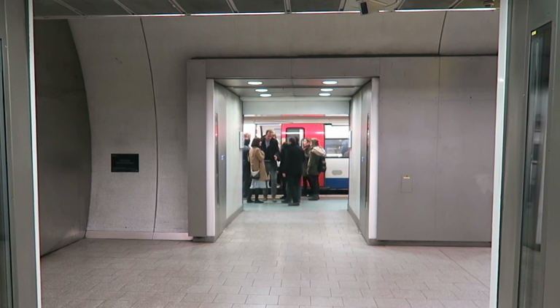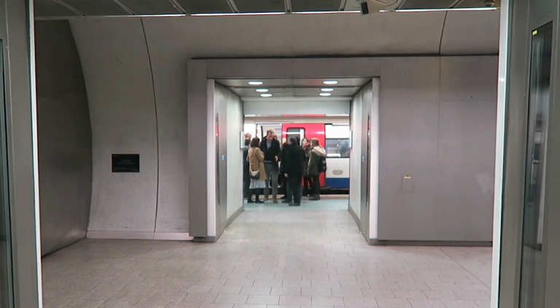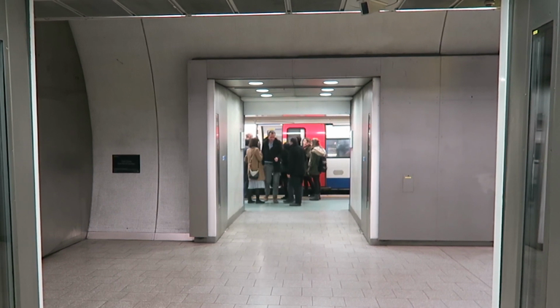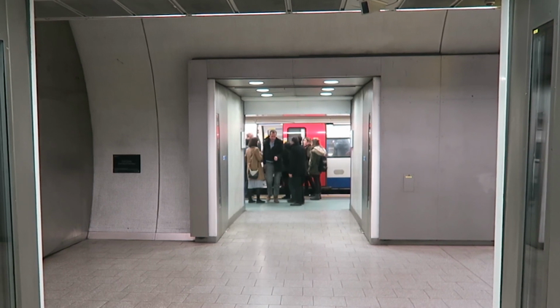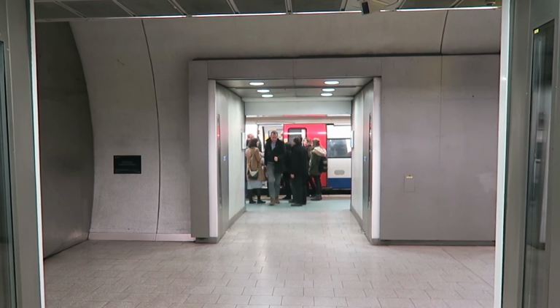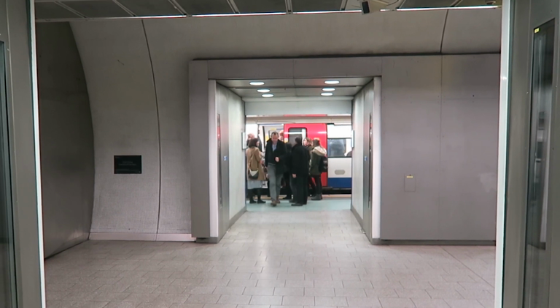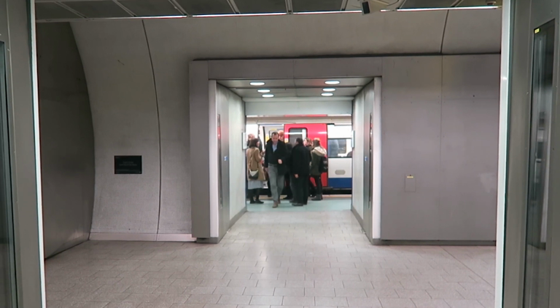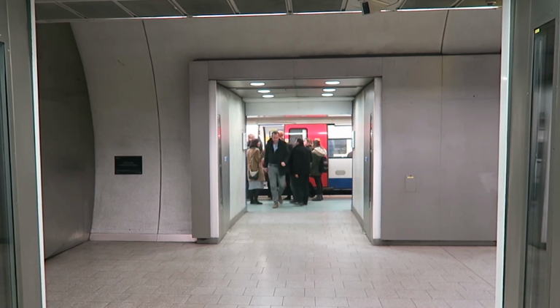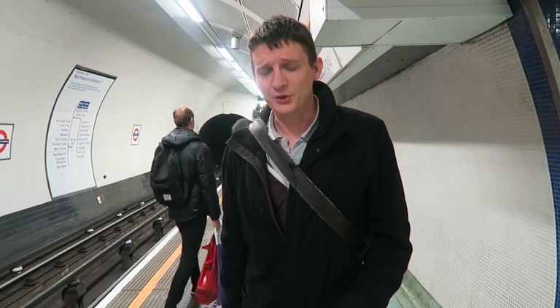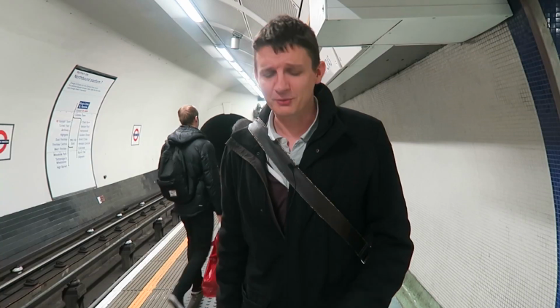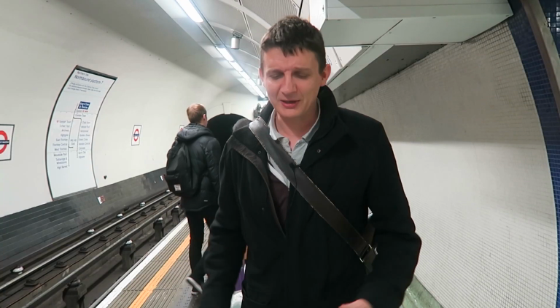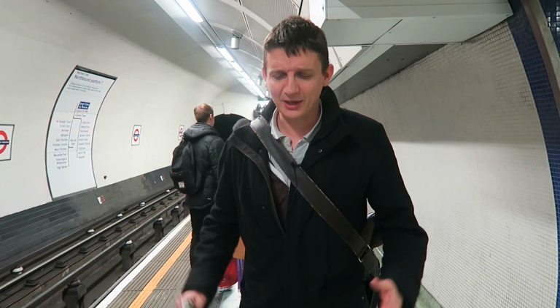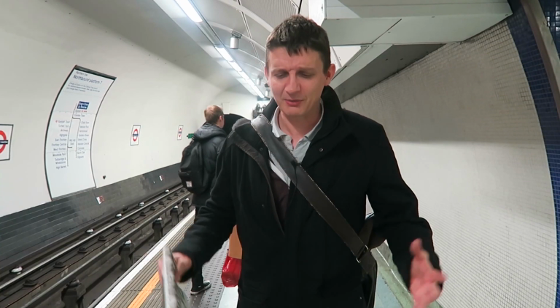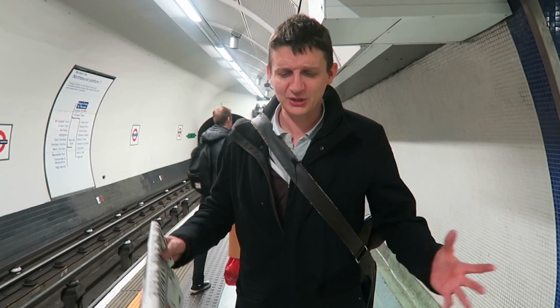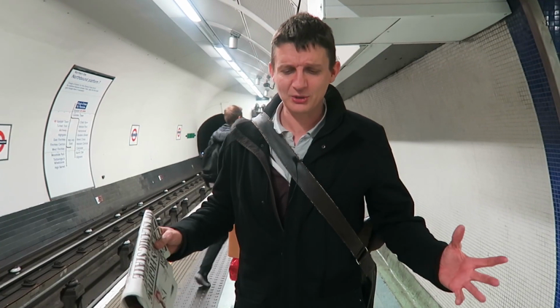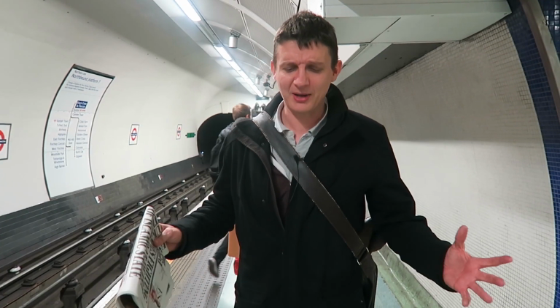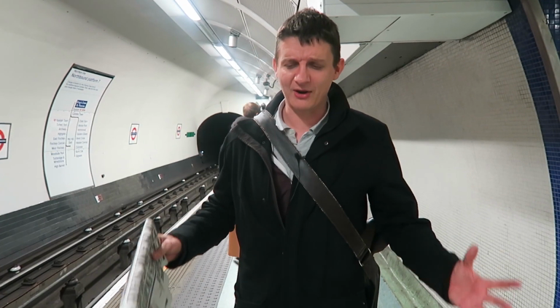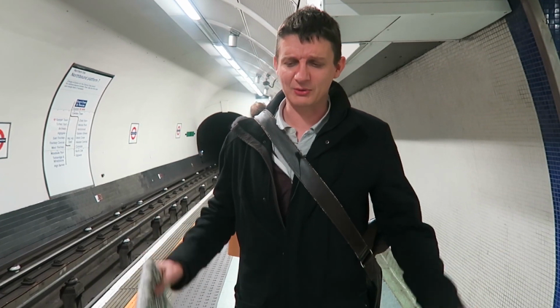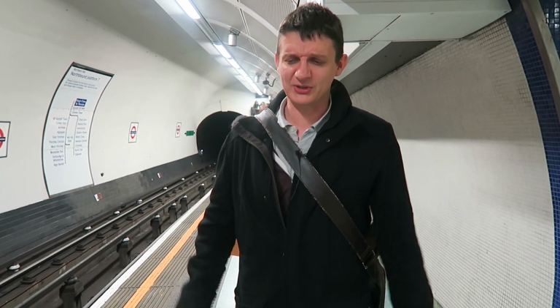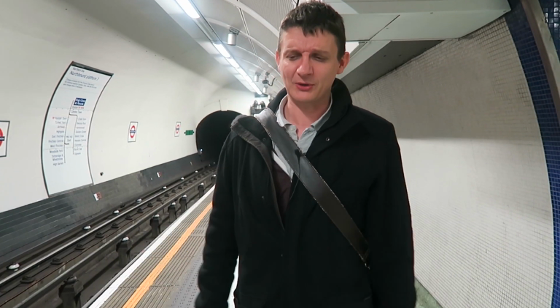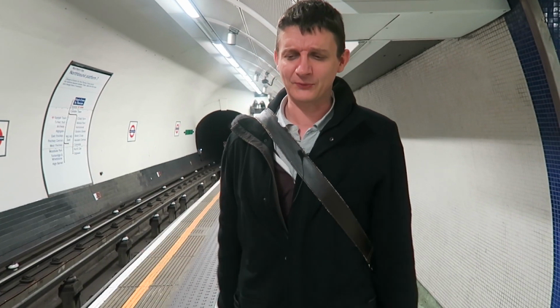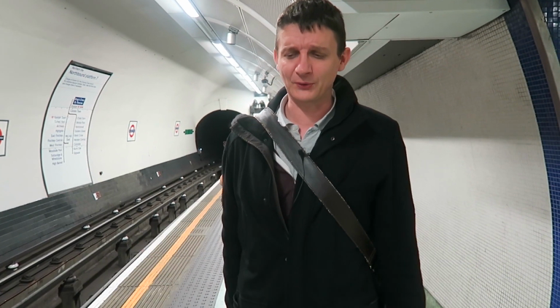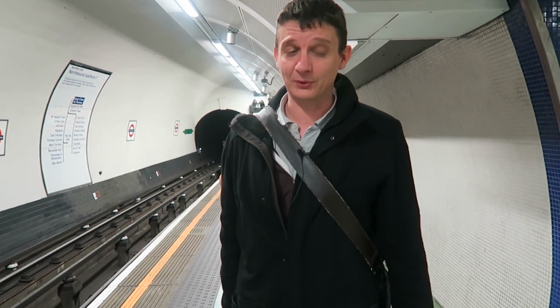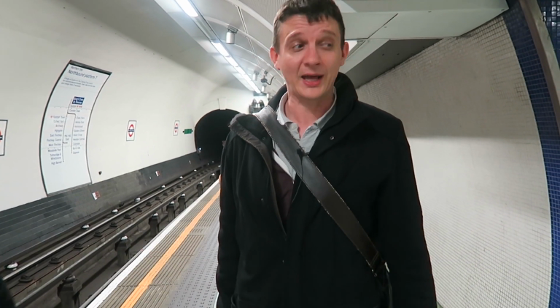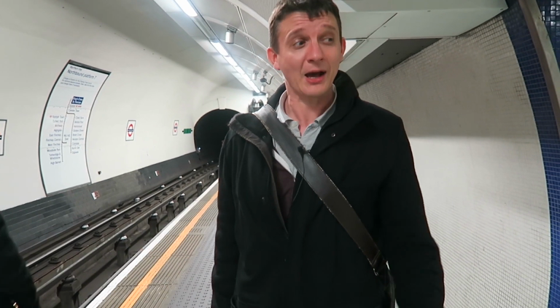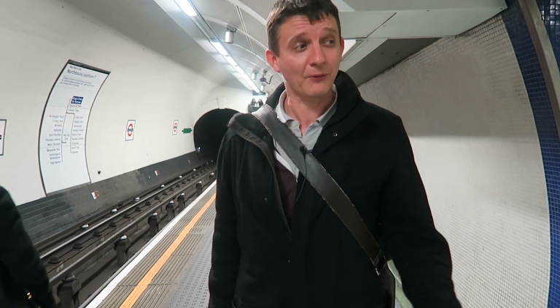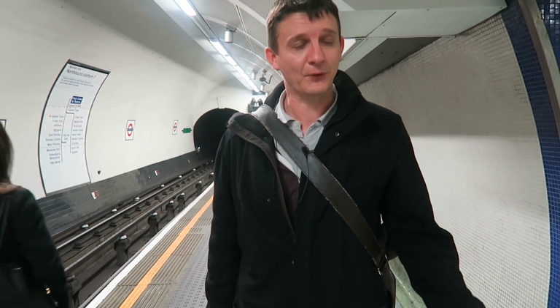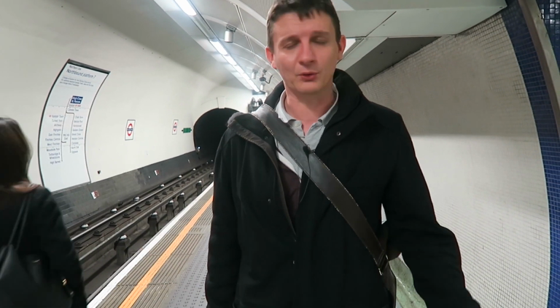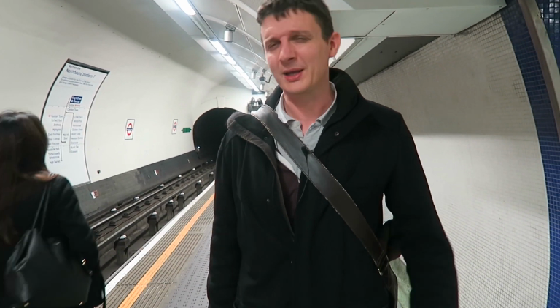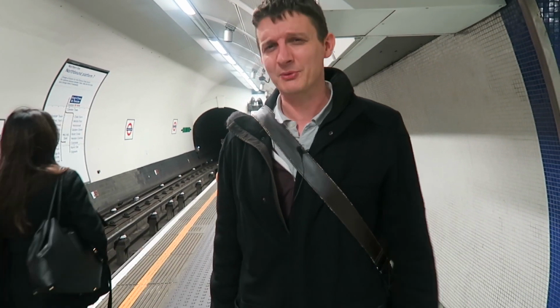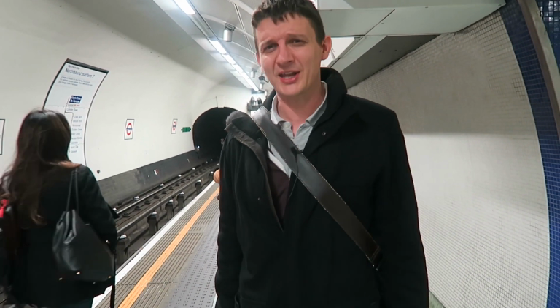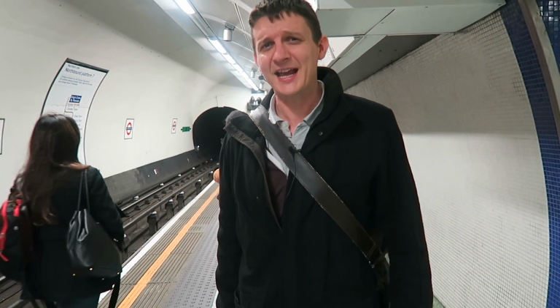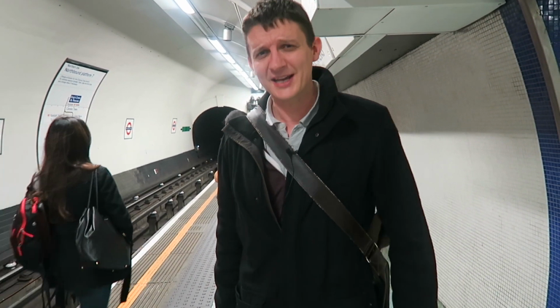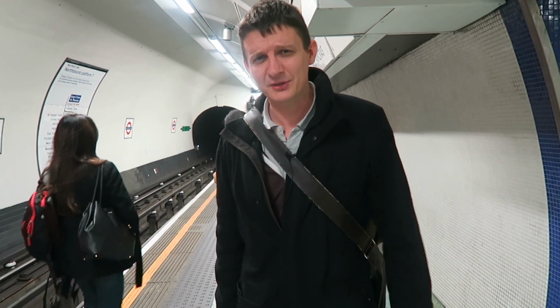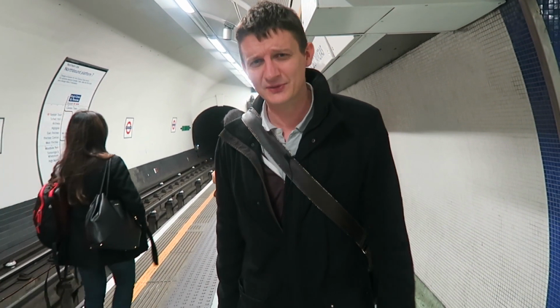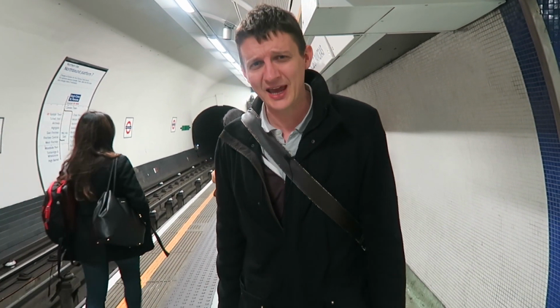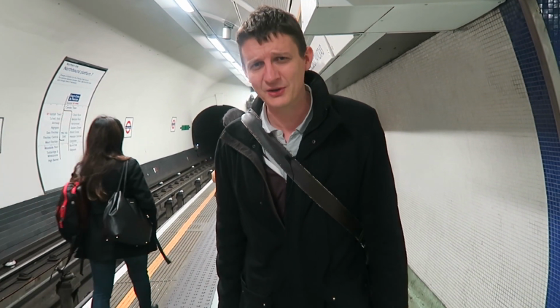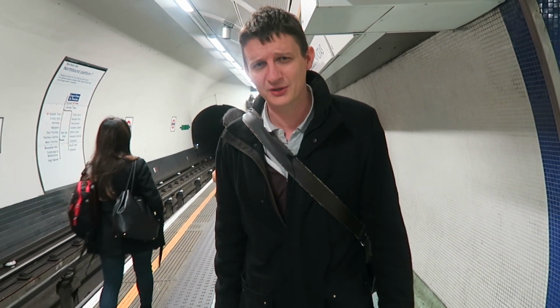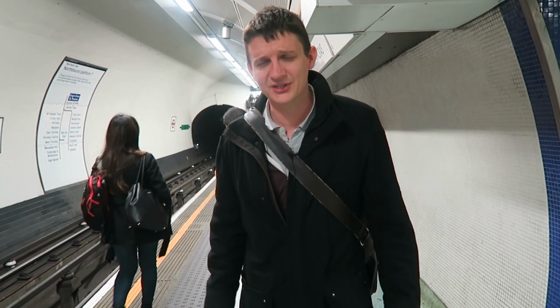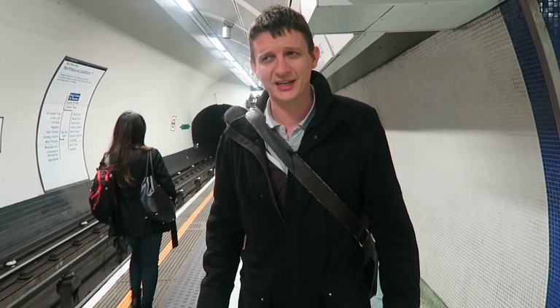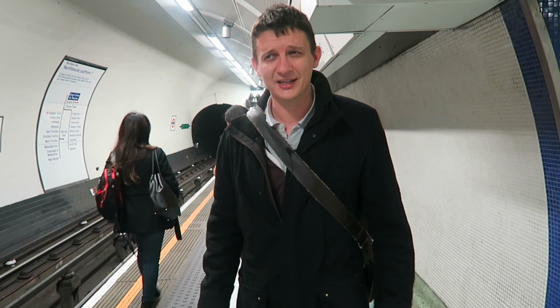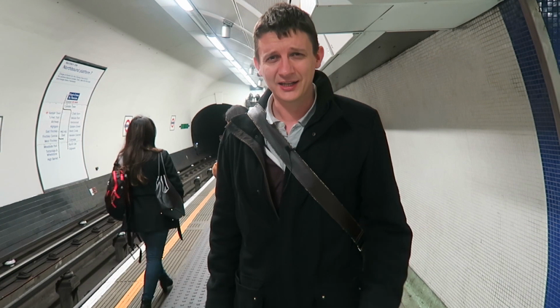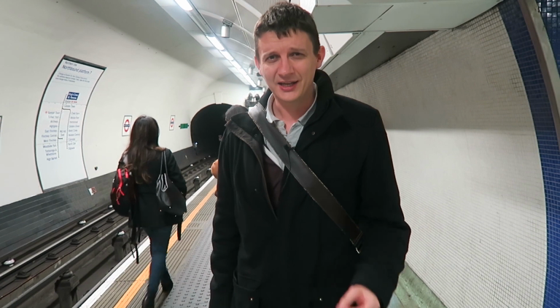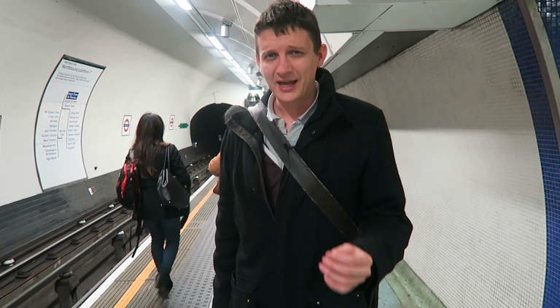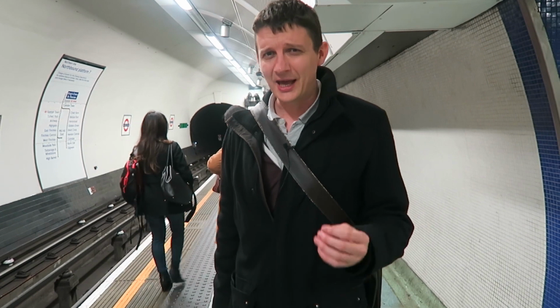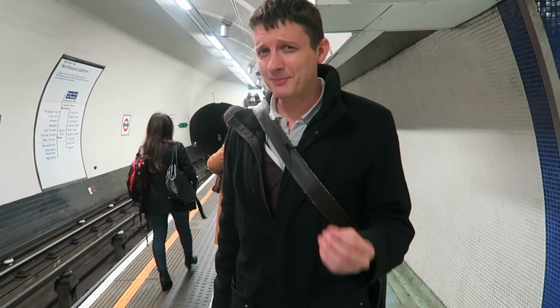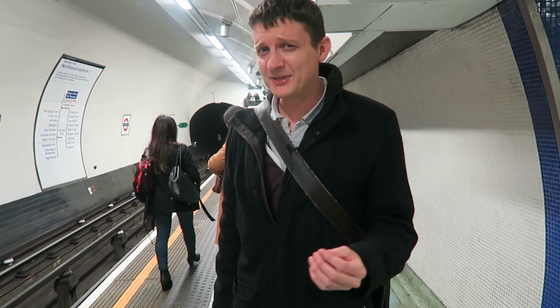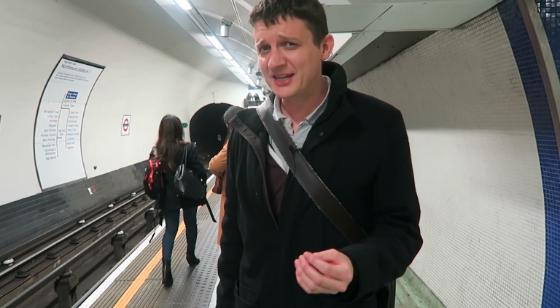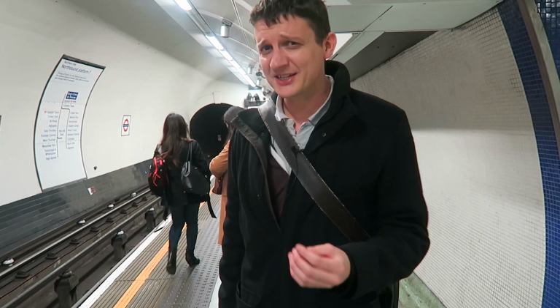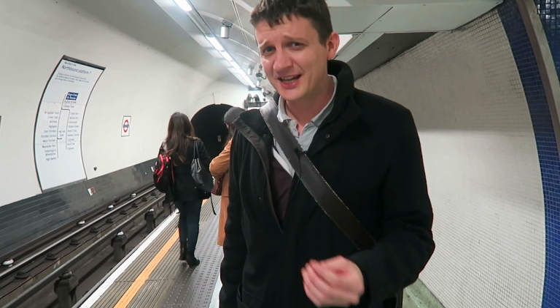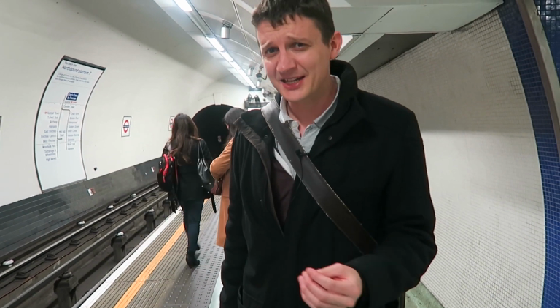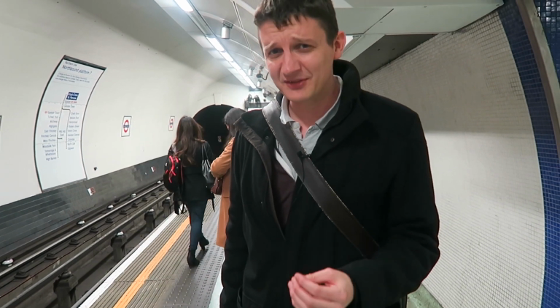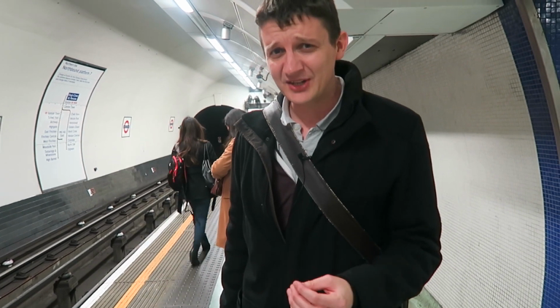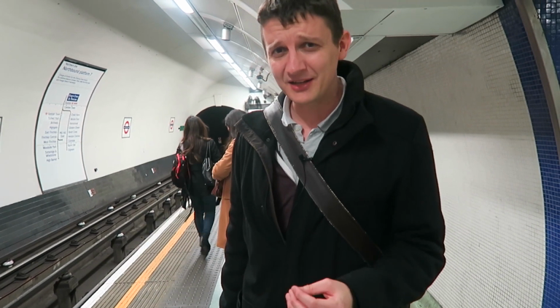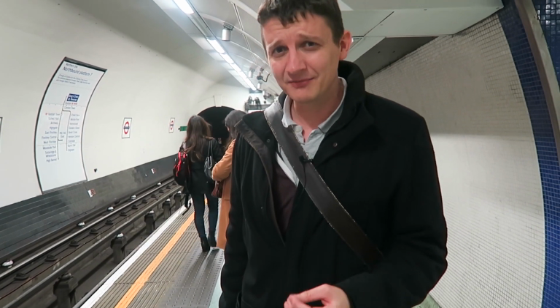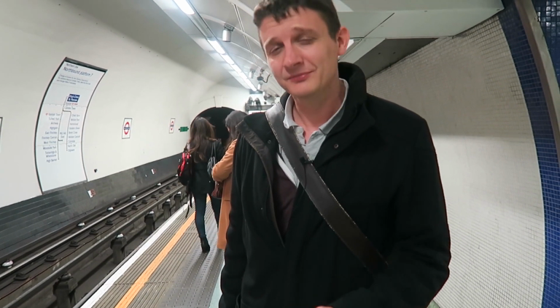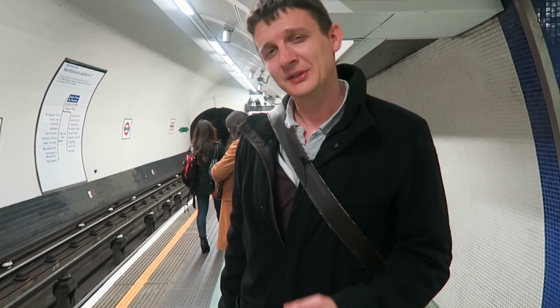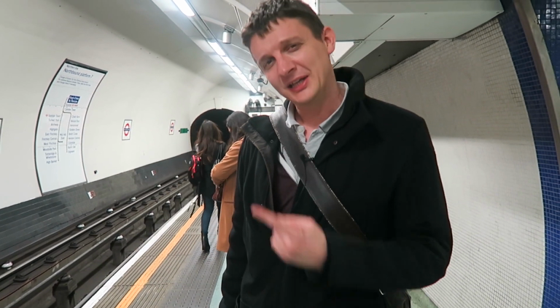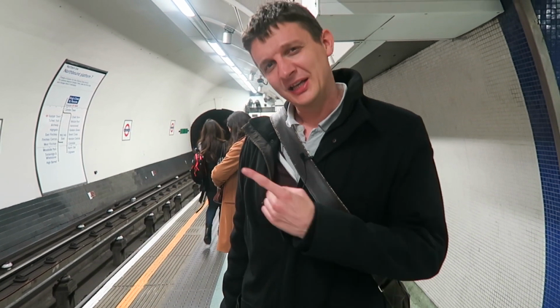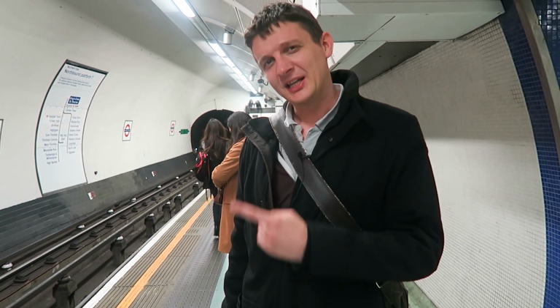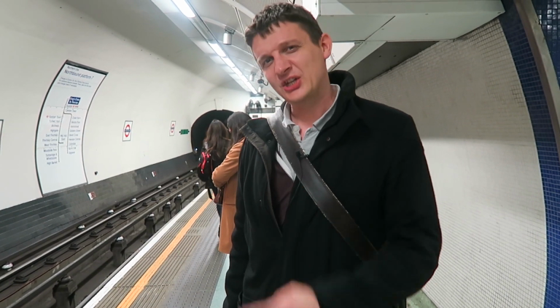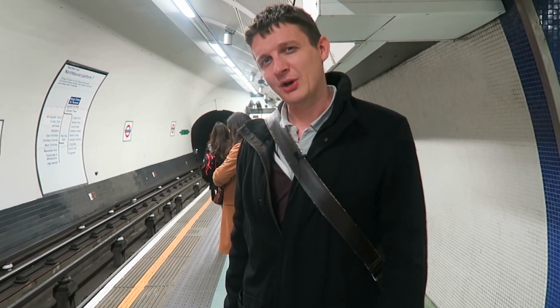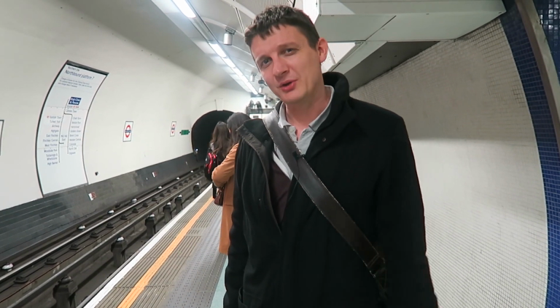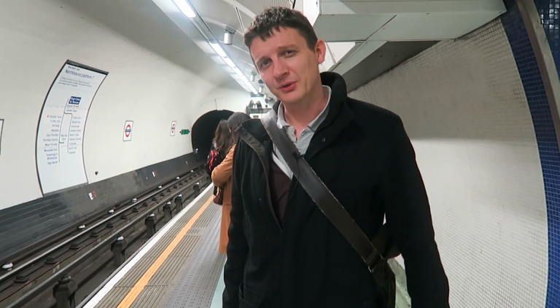Maybe next time you go to work you can say: my tube carriage was so full. How full? It was an 8 out of 10. How busy is an 8 out of 10? Let's show you.